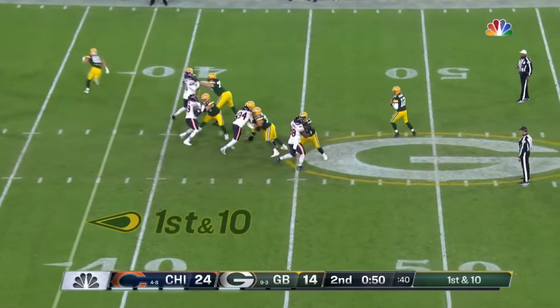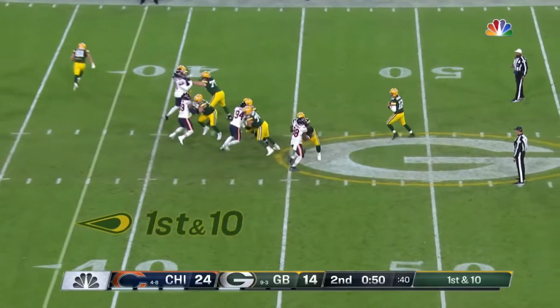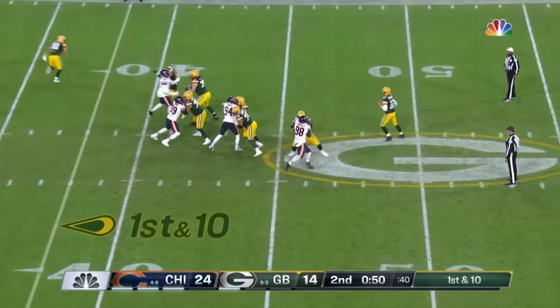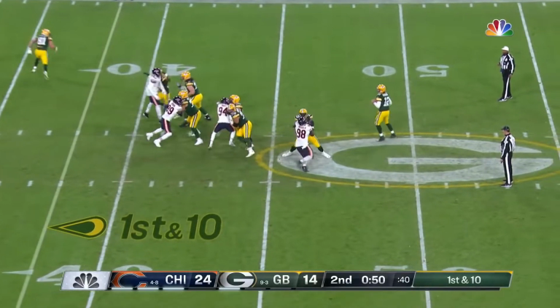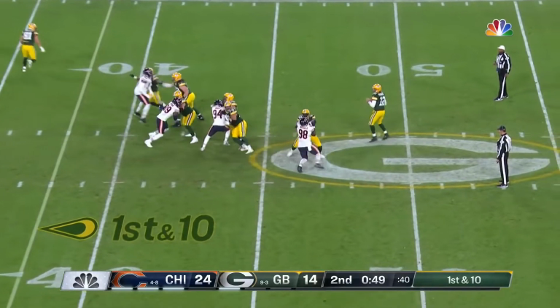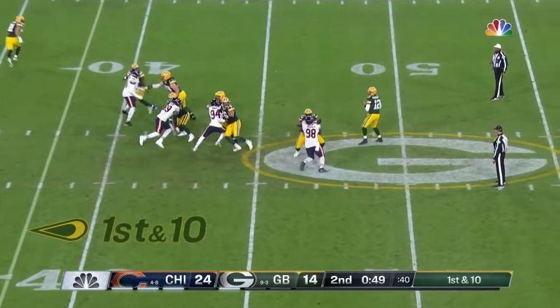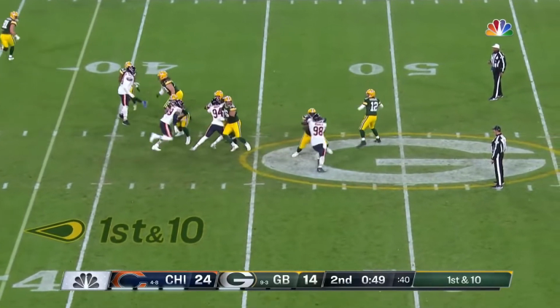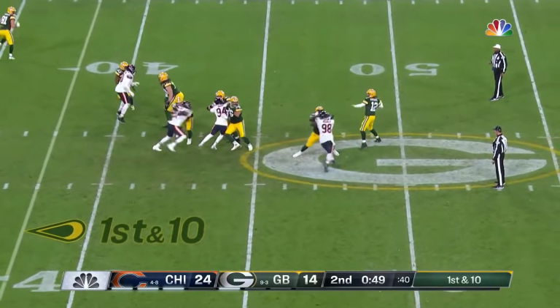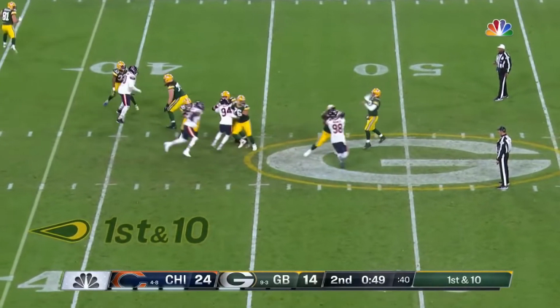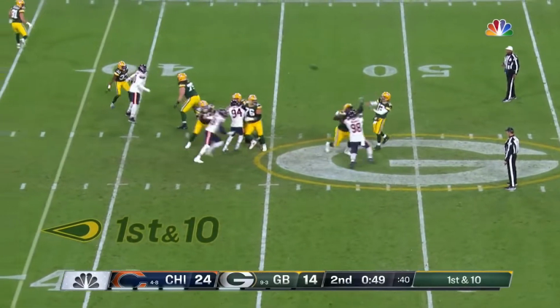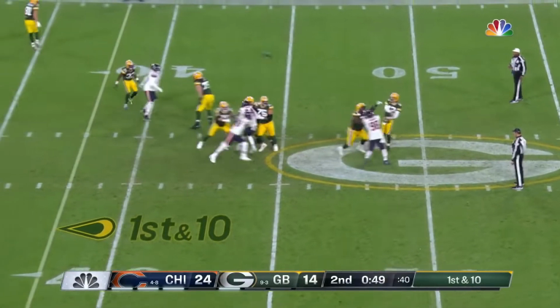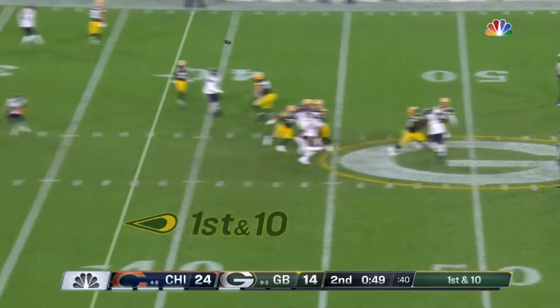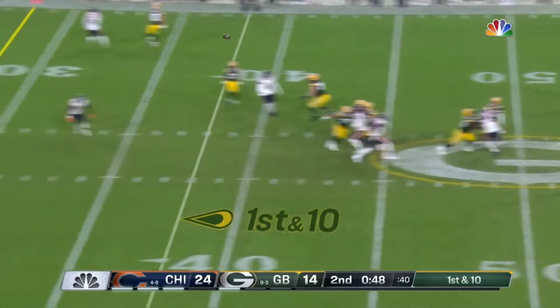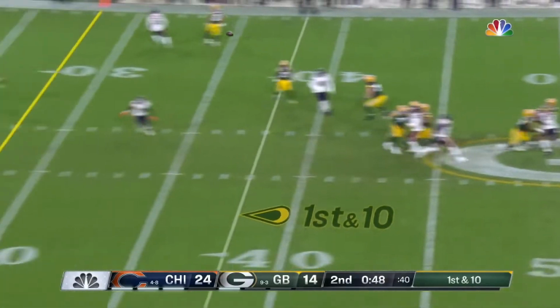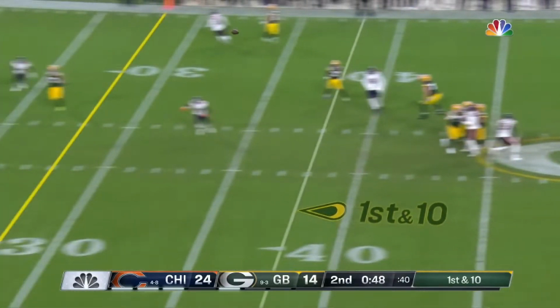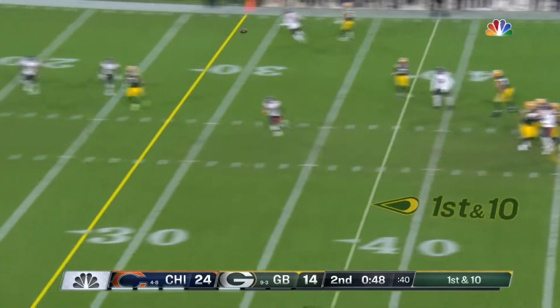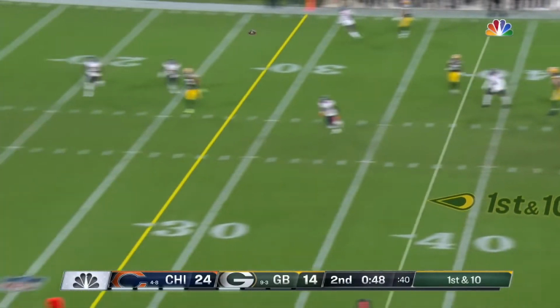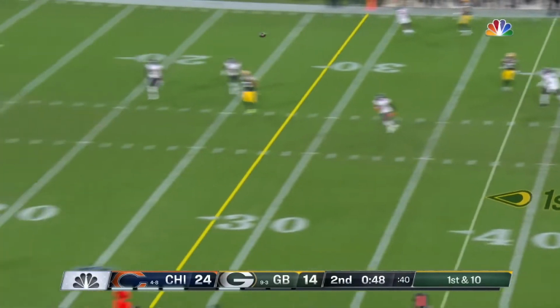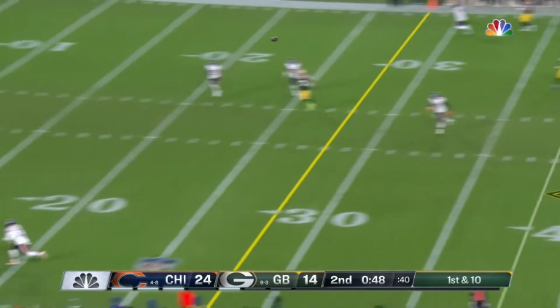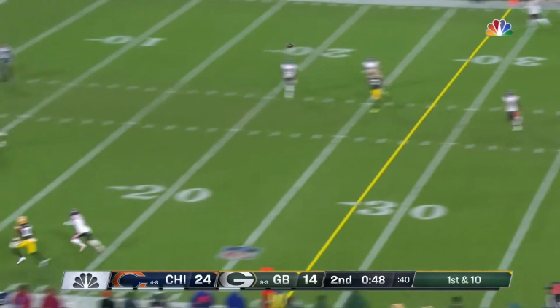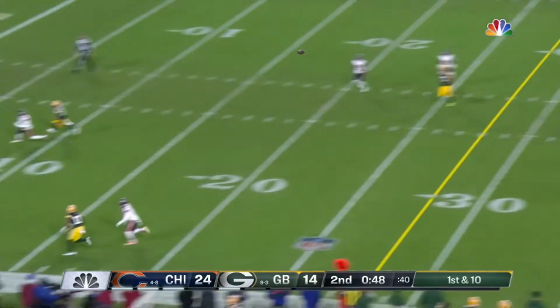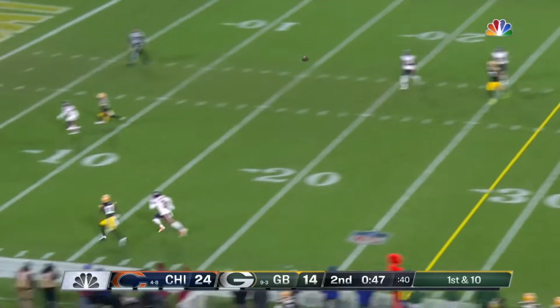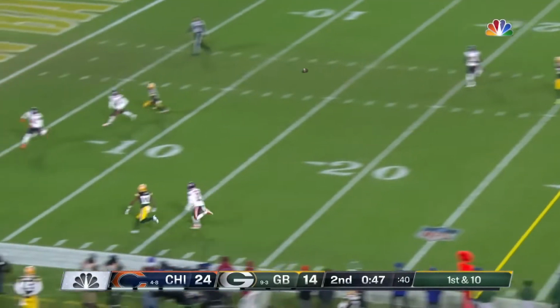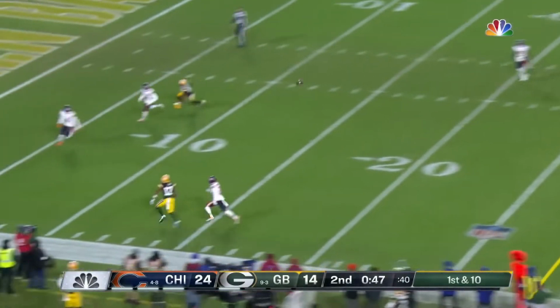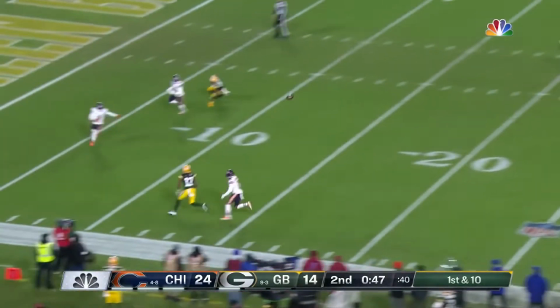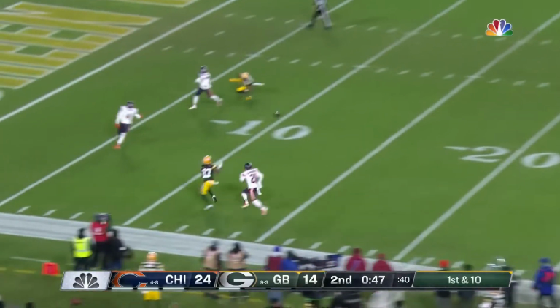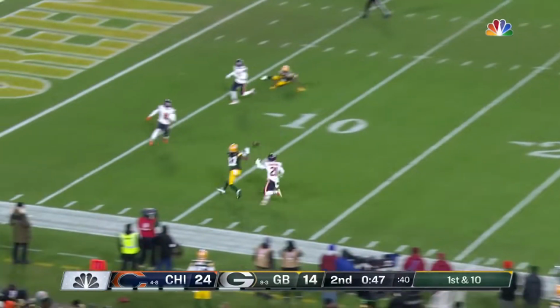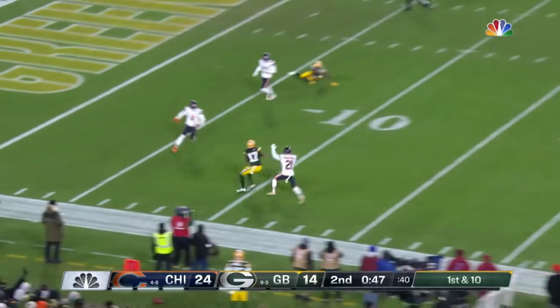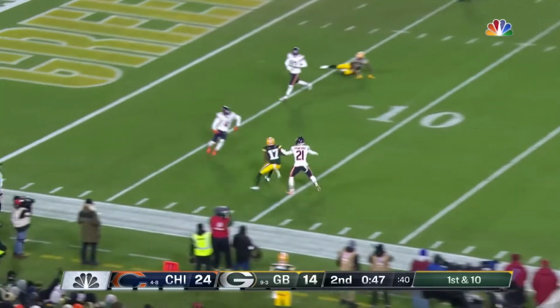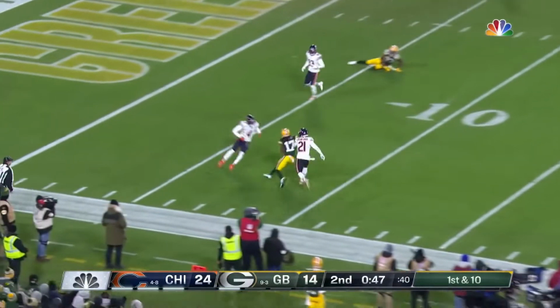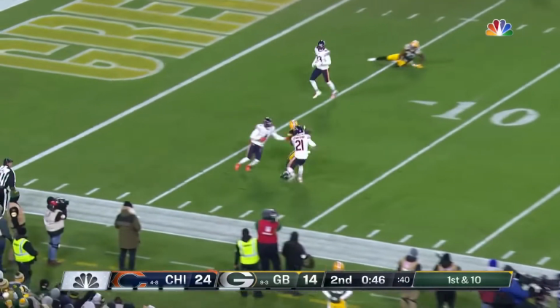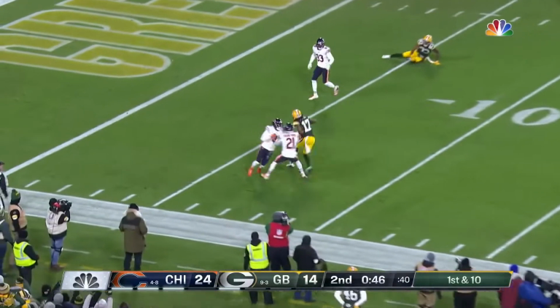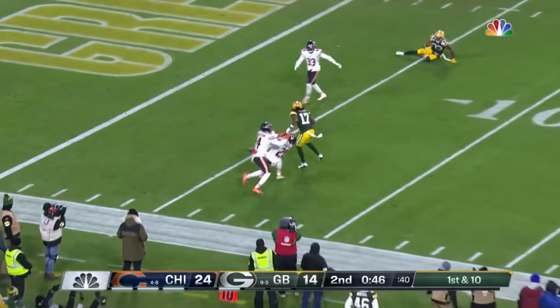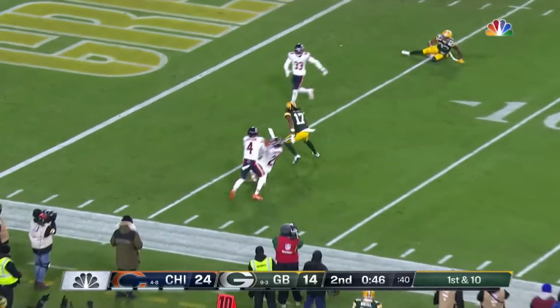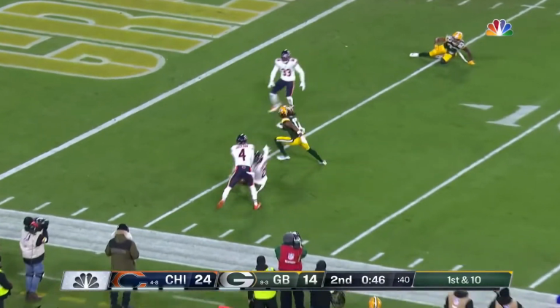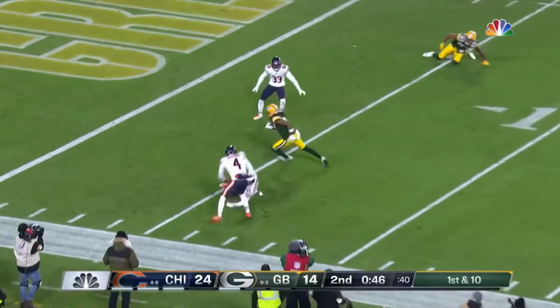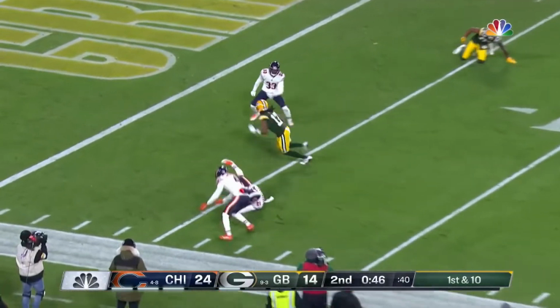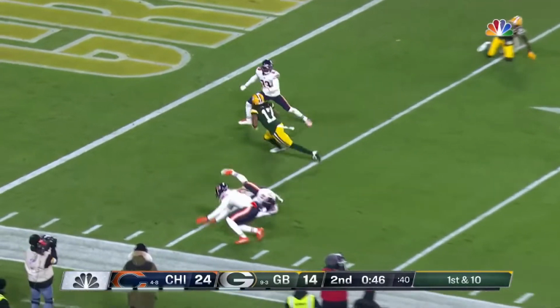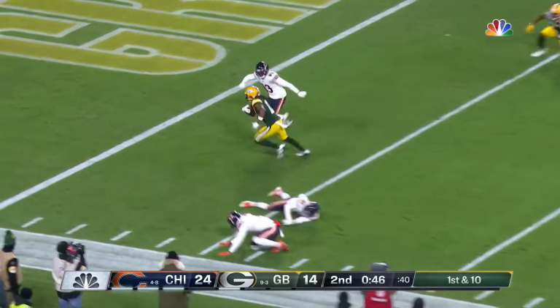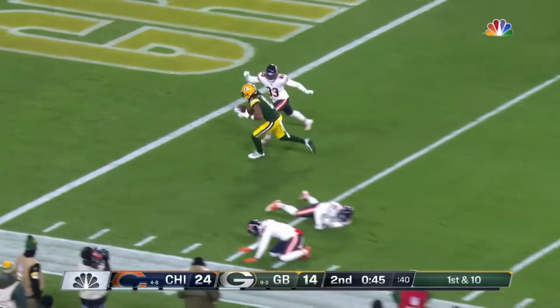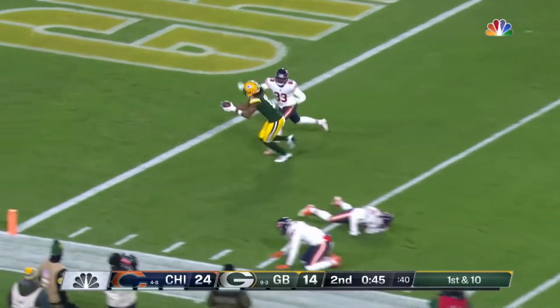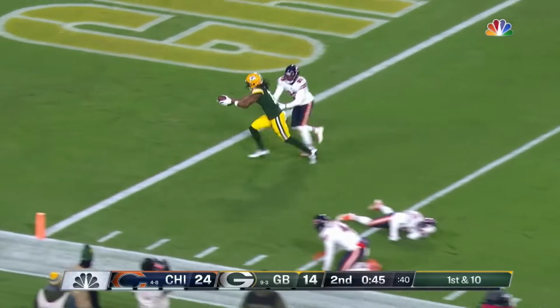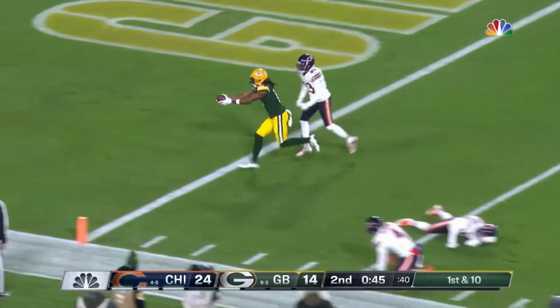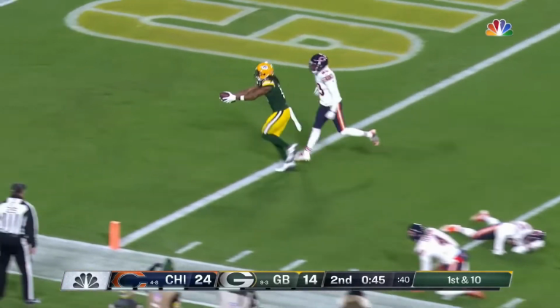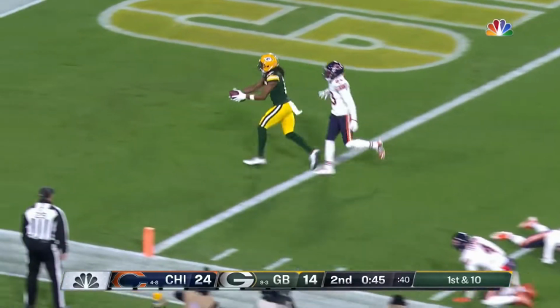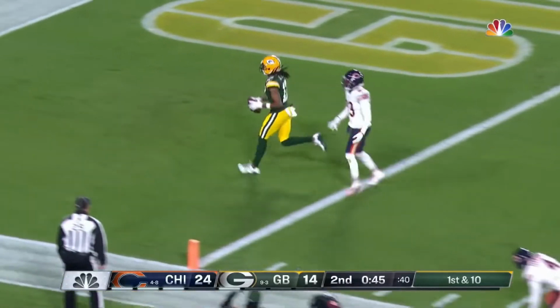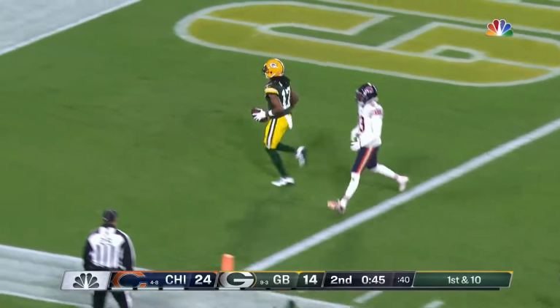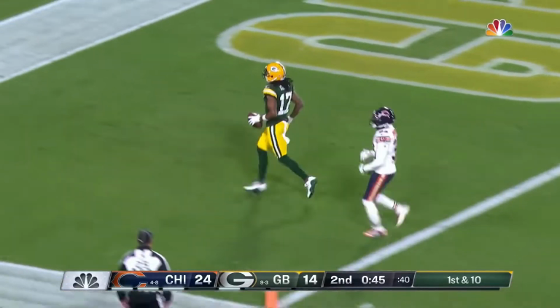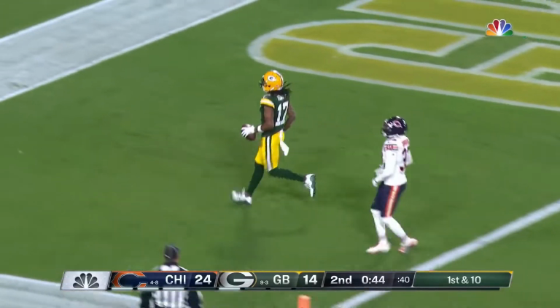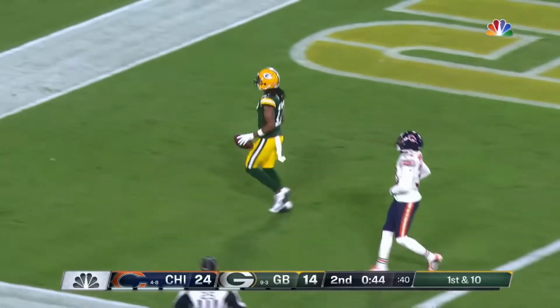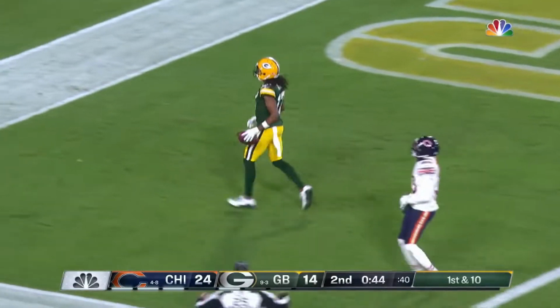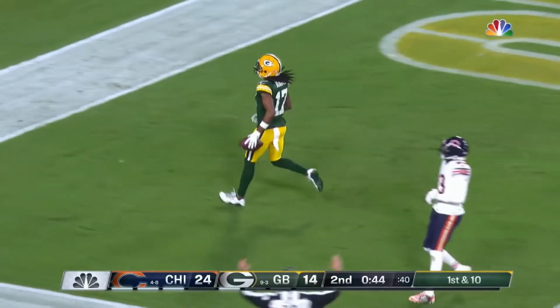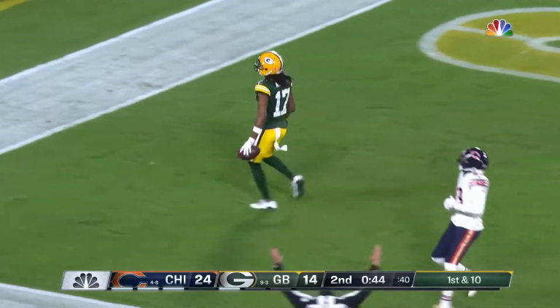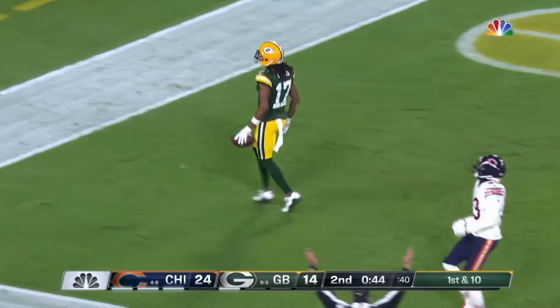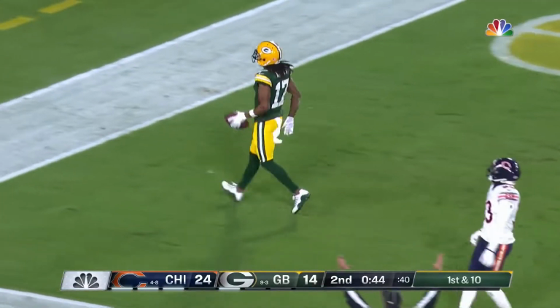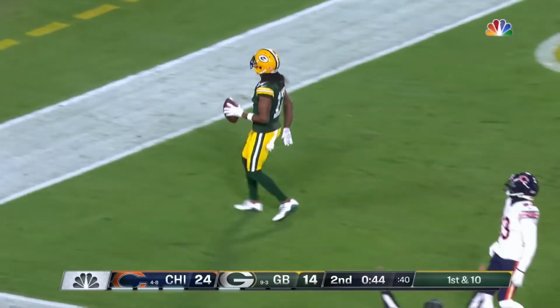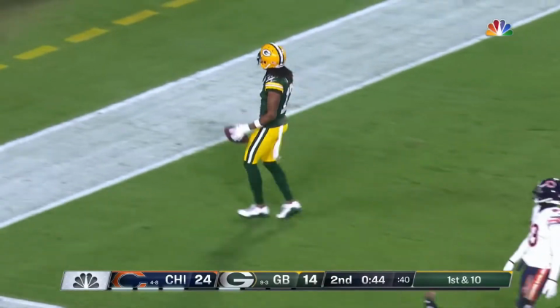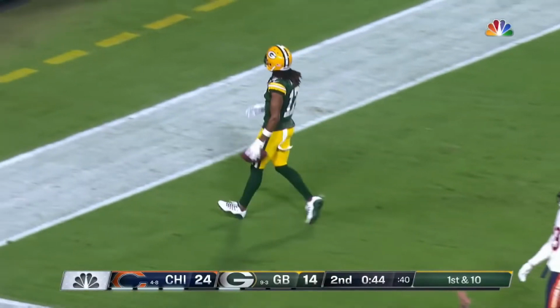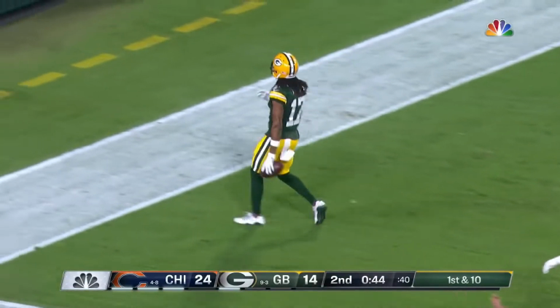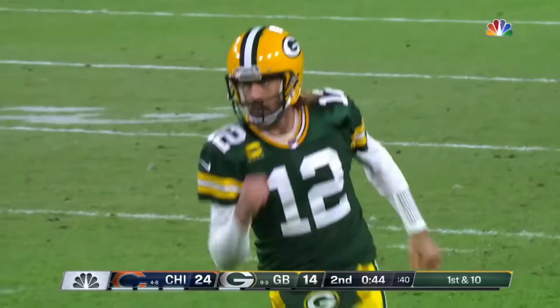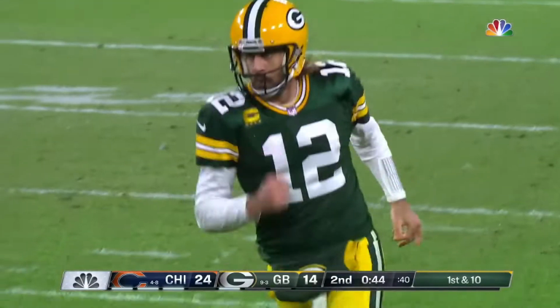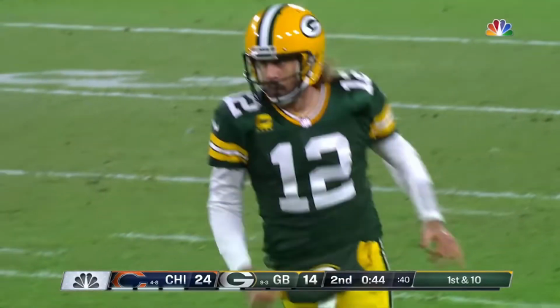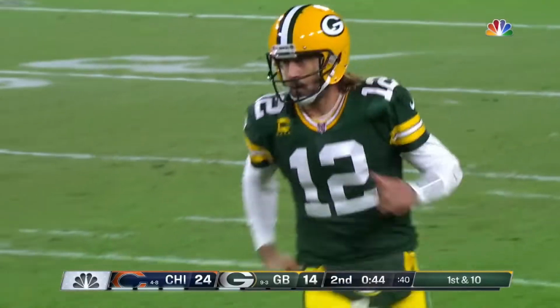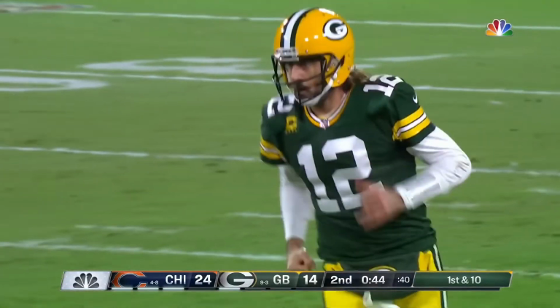Deep, deep drop by Rogers and a long throw is pulled in by Adams sooner or later. Touchdown.